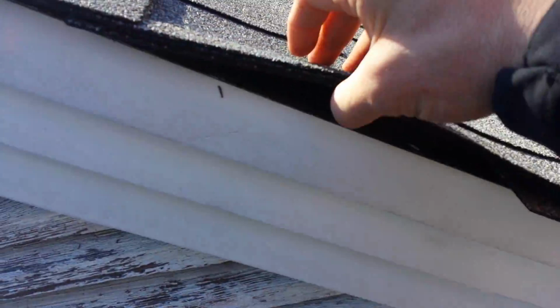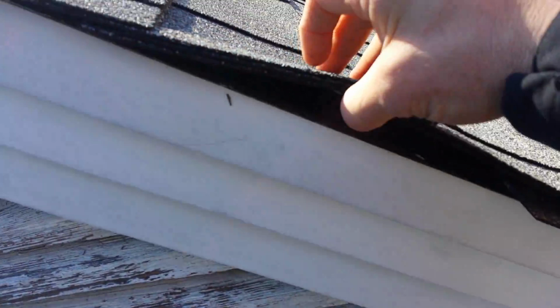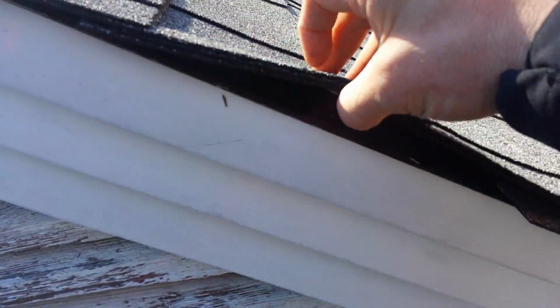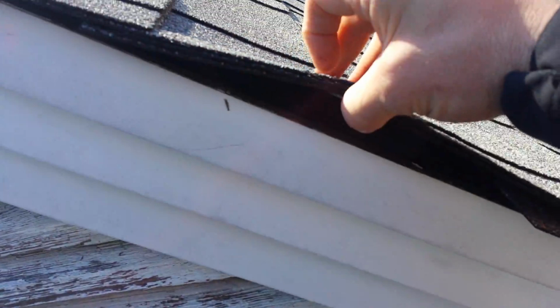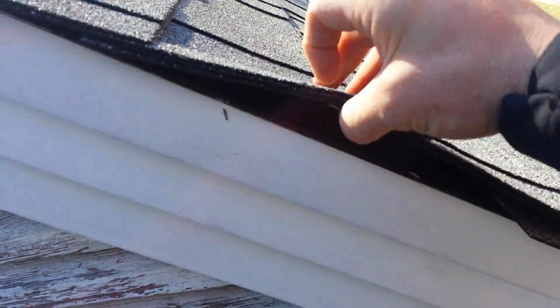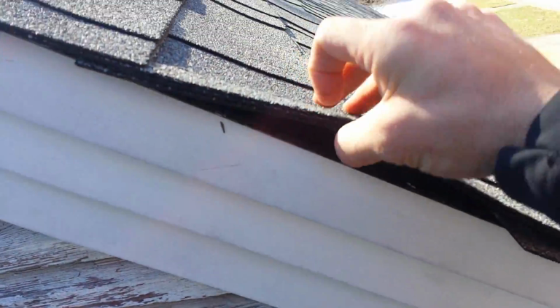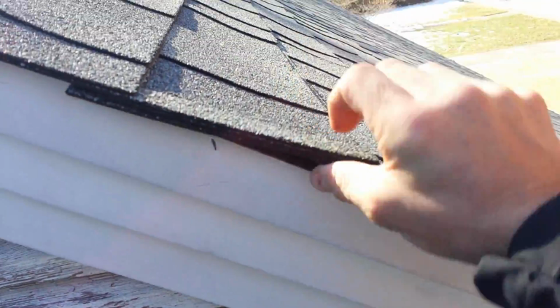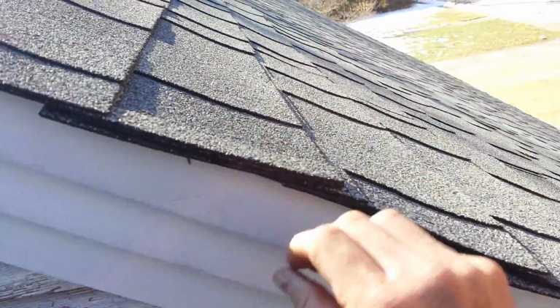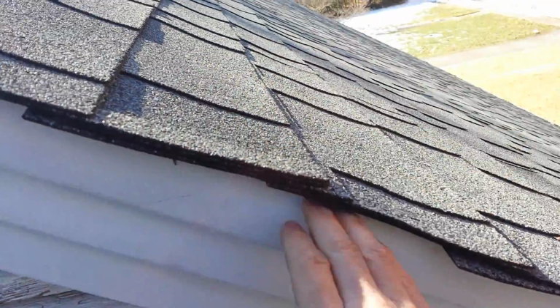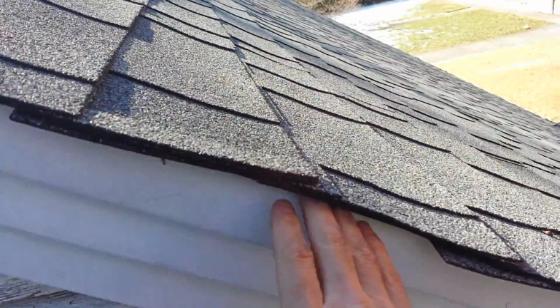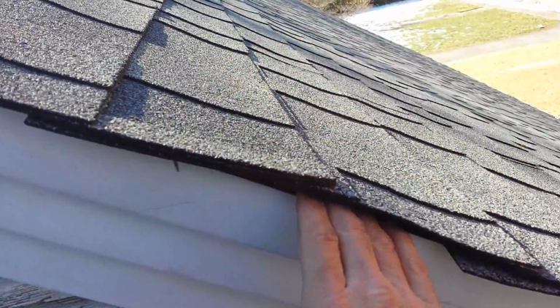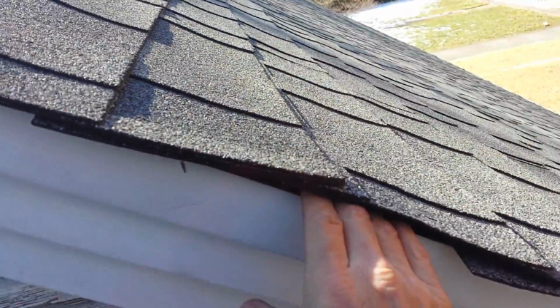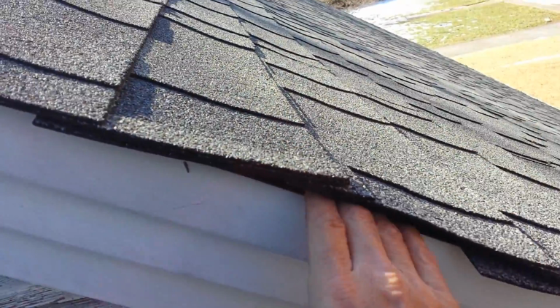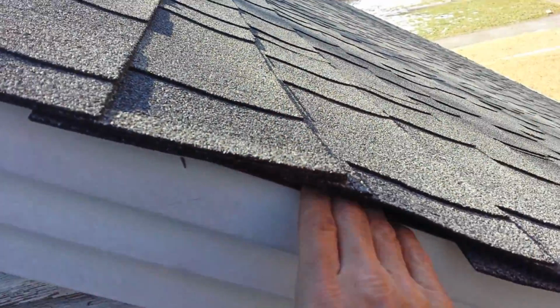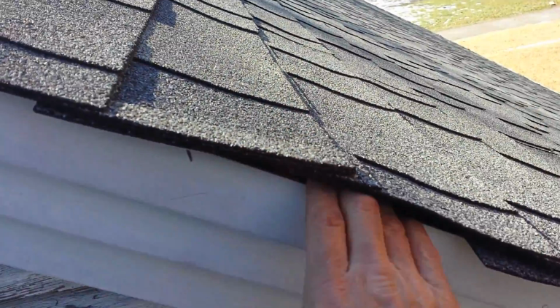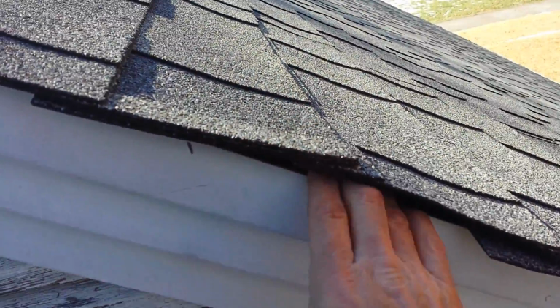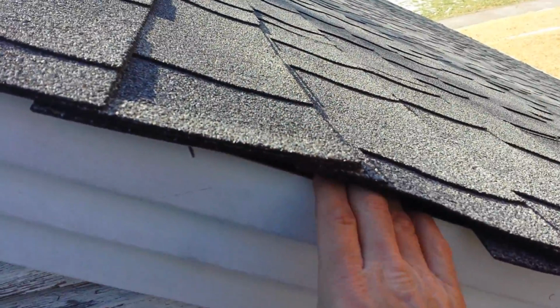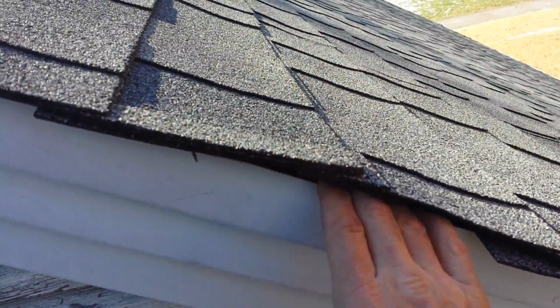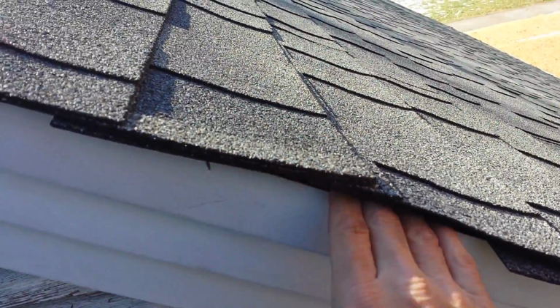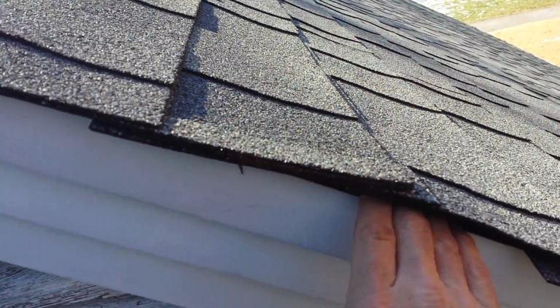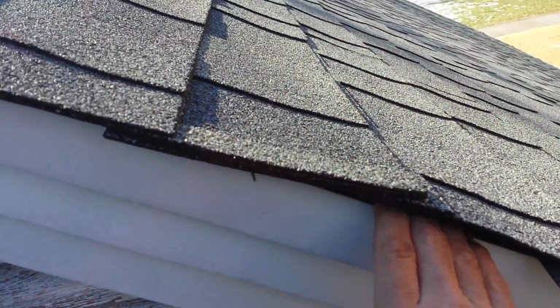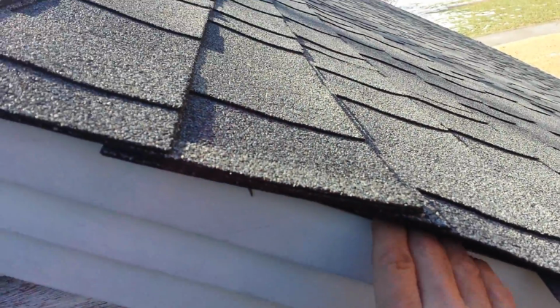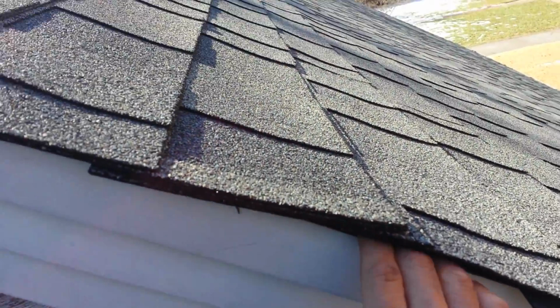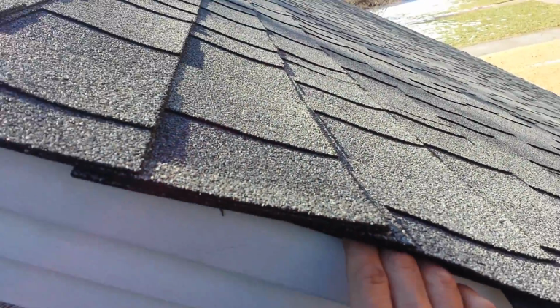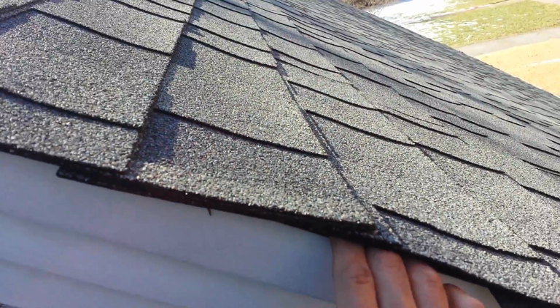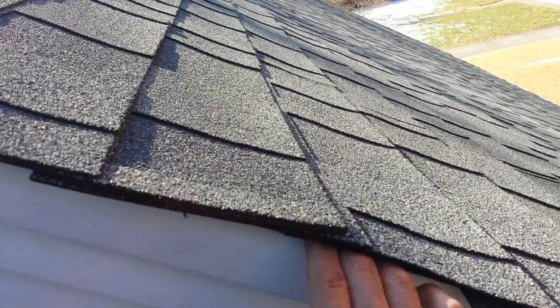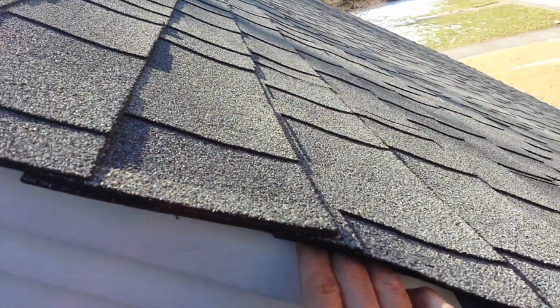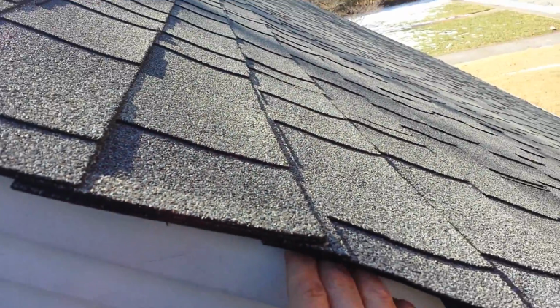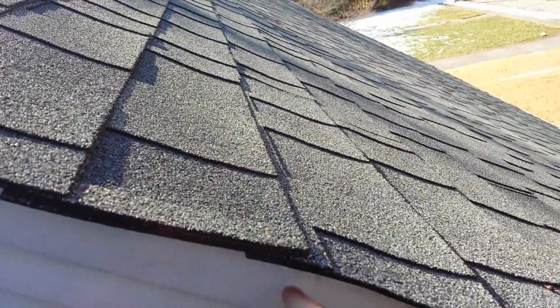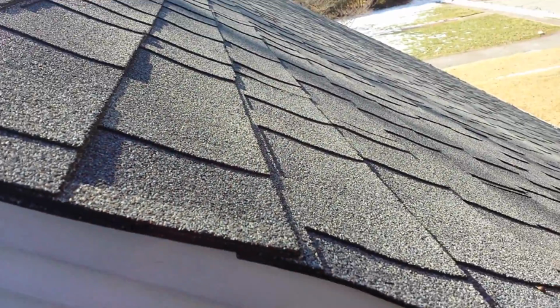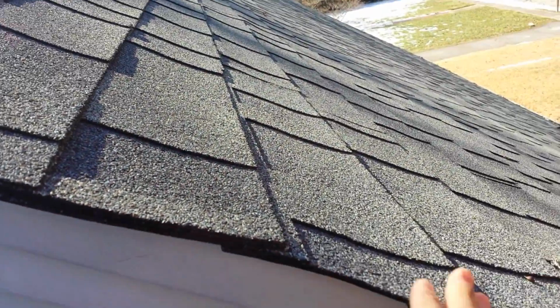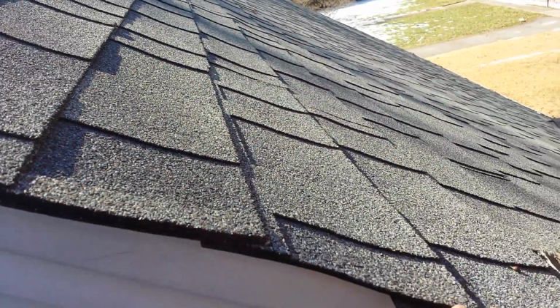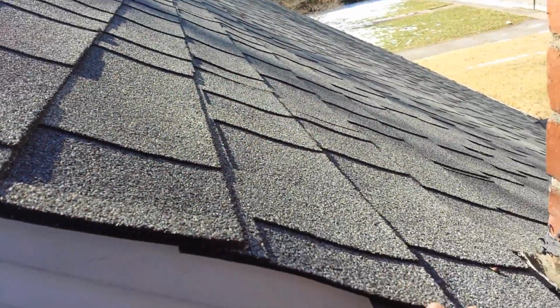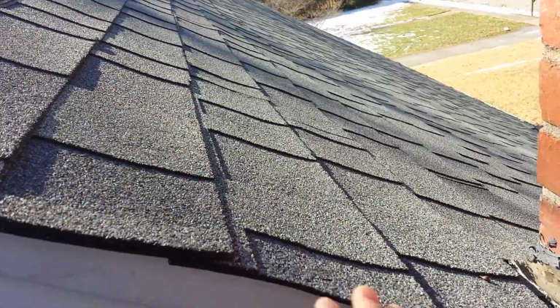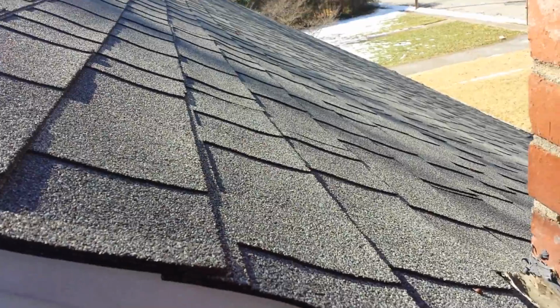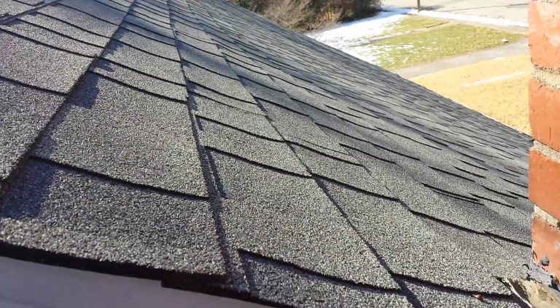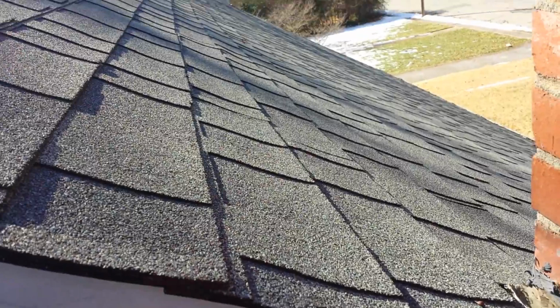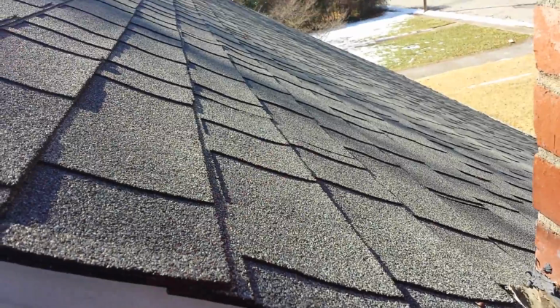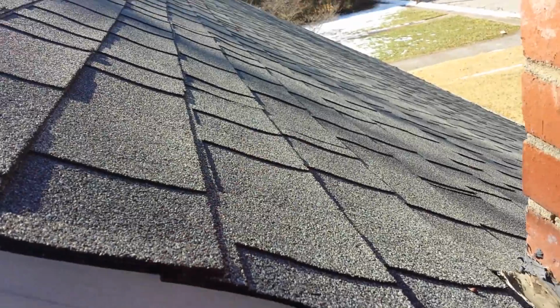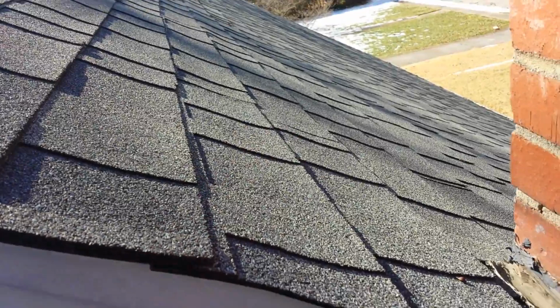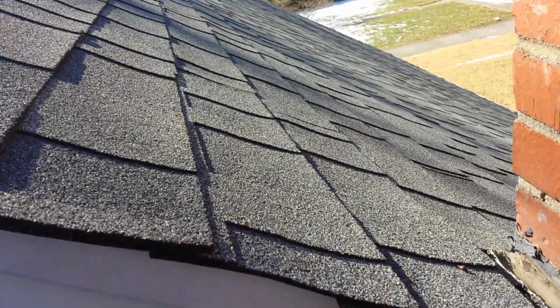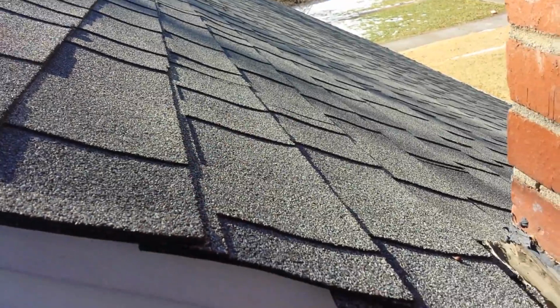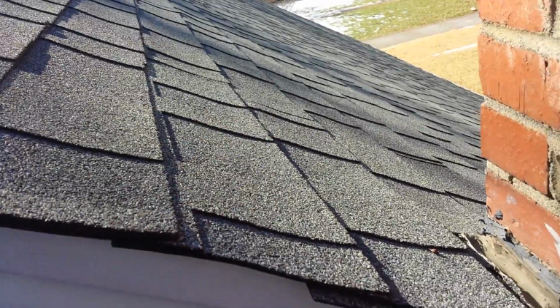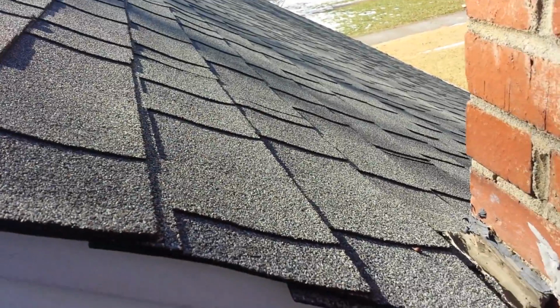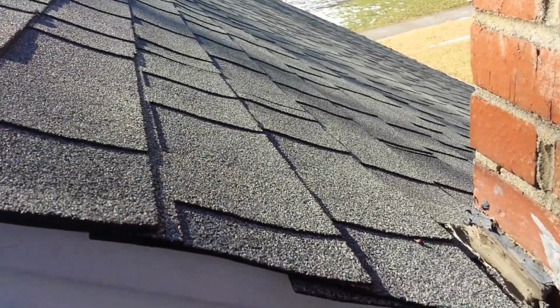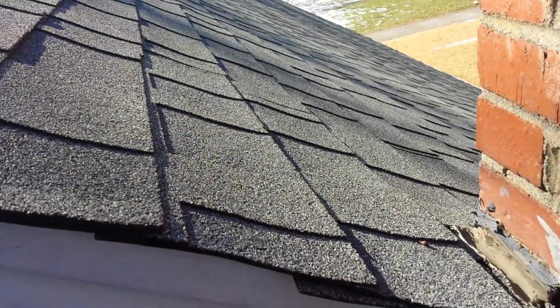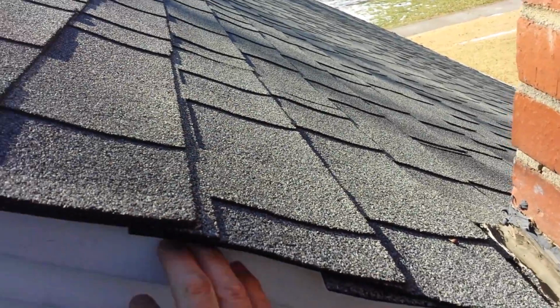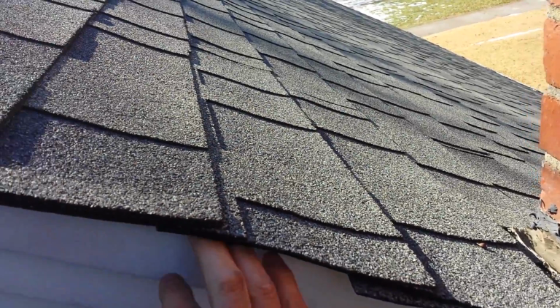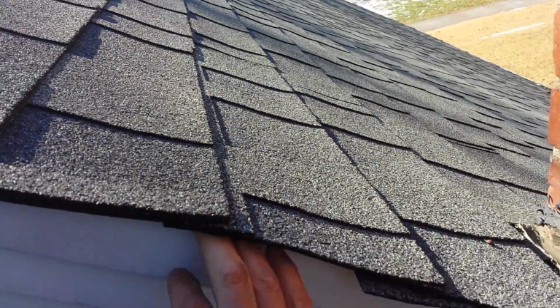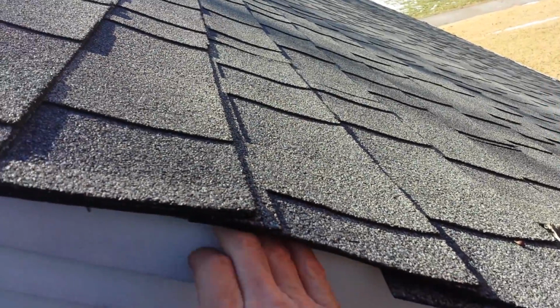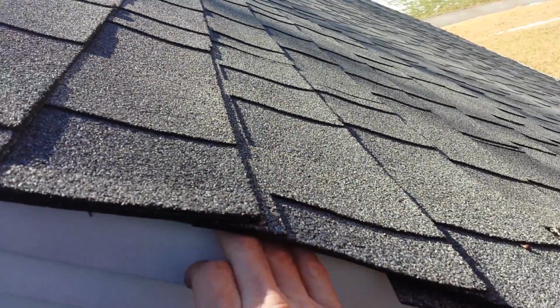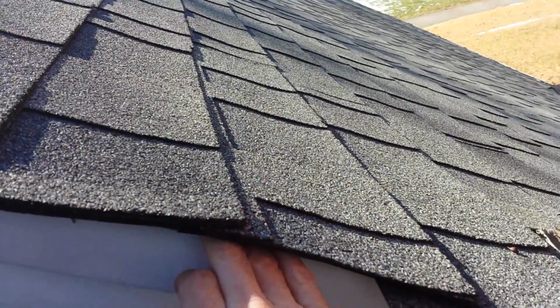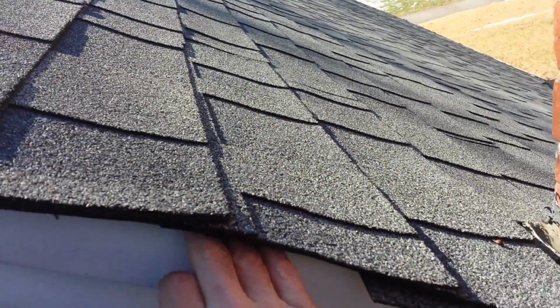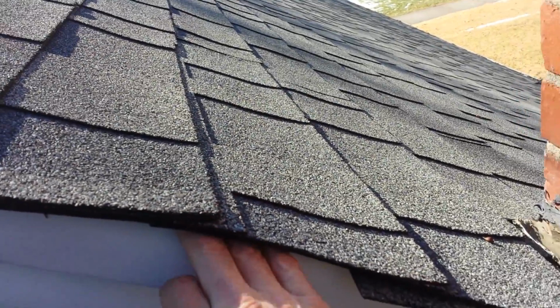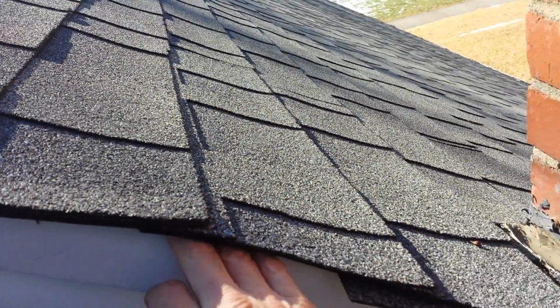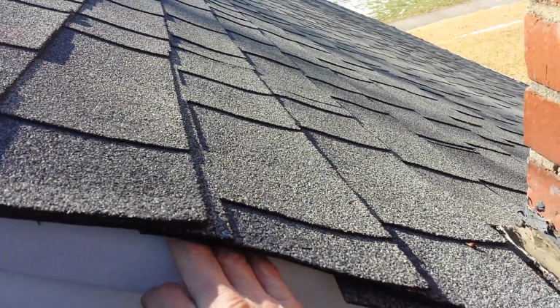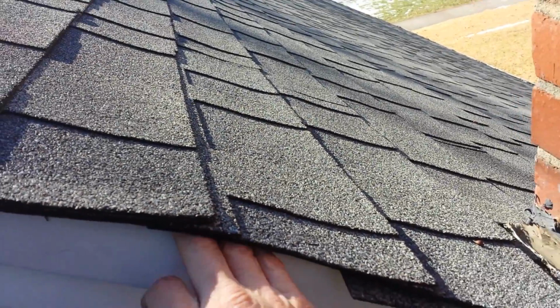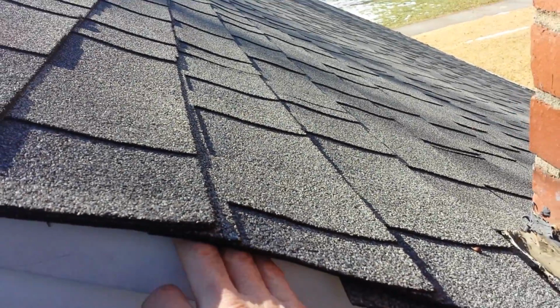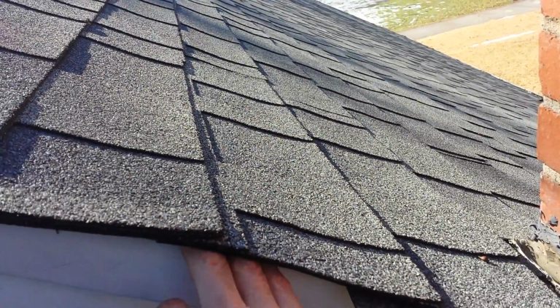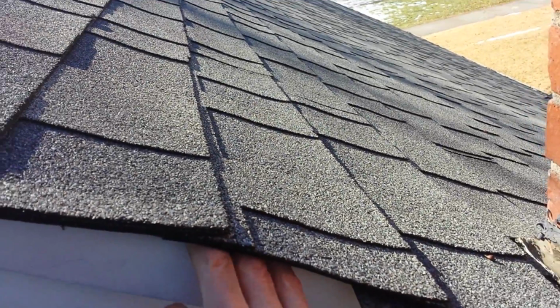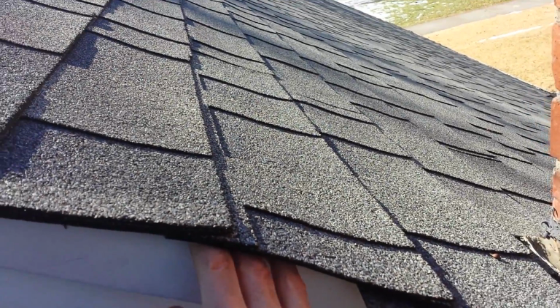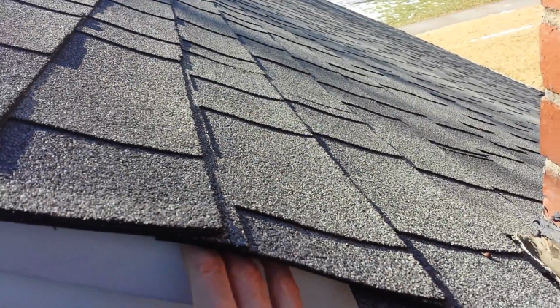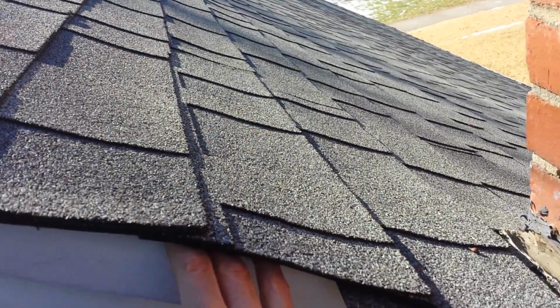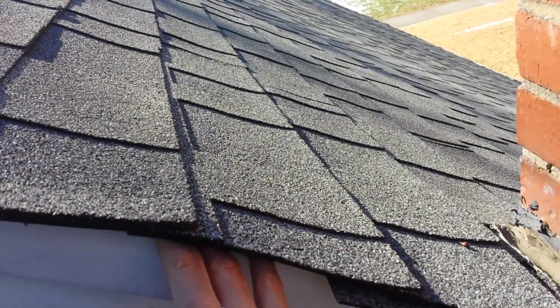Underneath here you don't have any underlayment up under the shingles — no tar paper, no synthetic paper, anything. It's just shingles and then wood exposed.